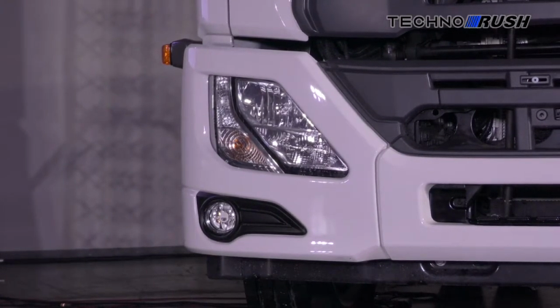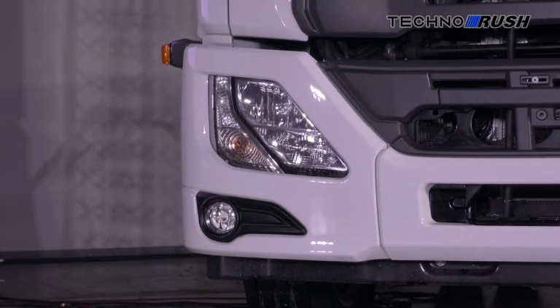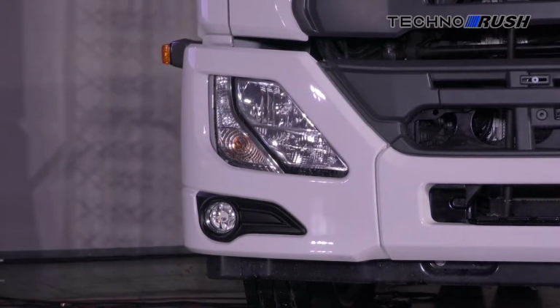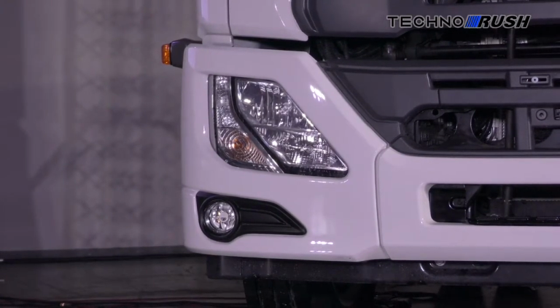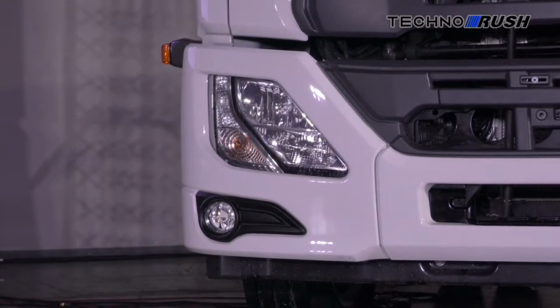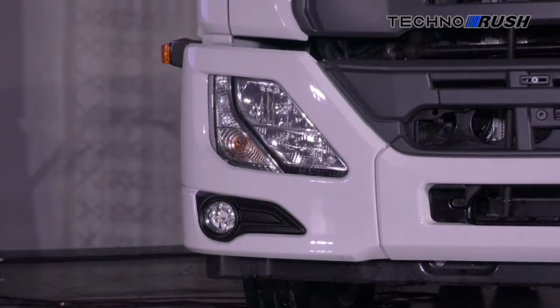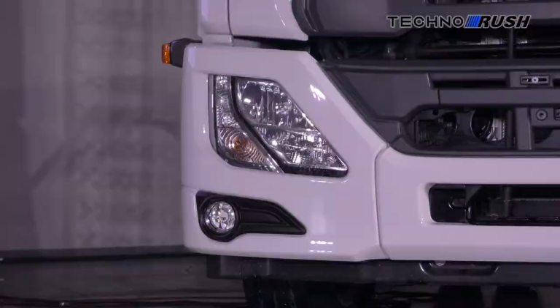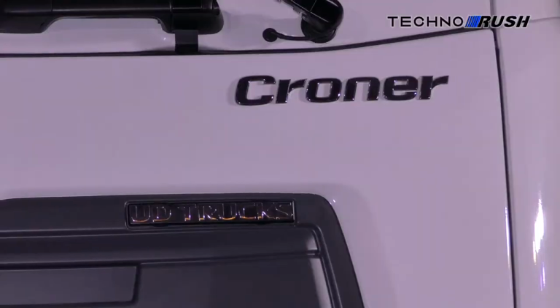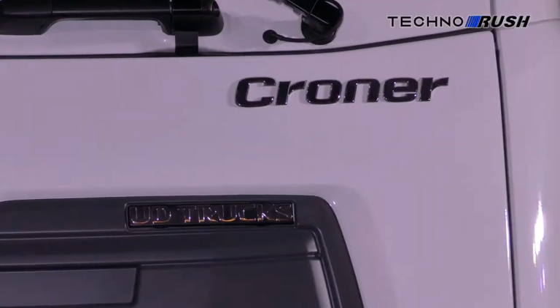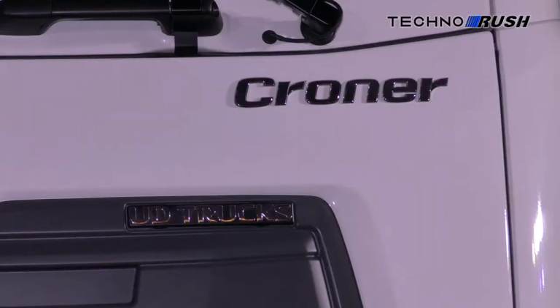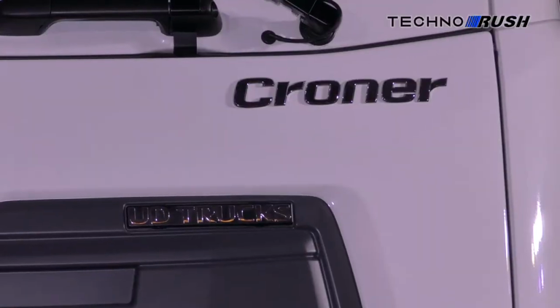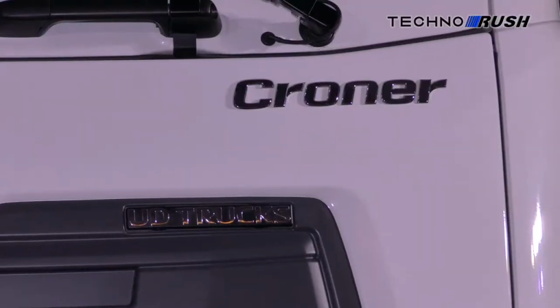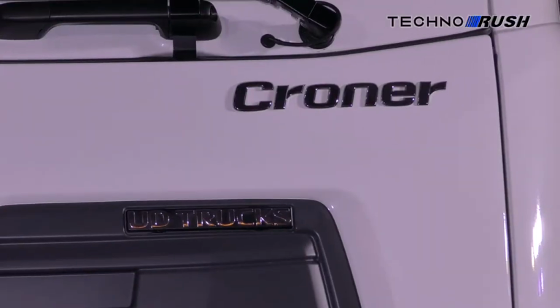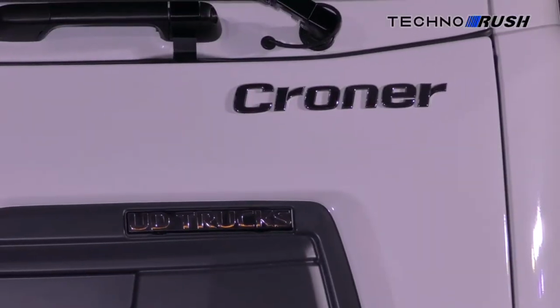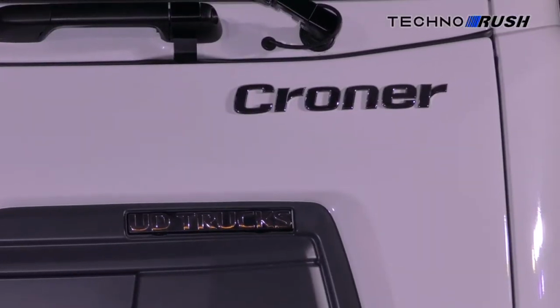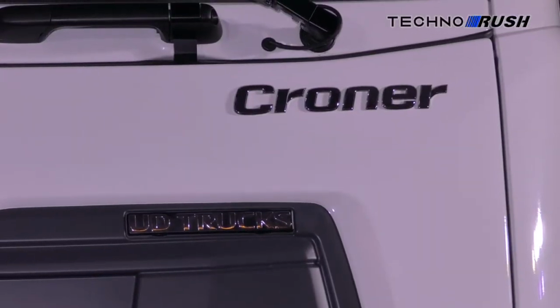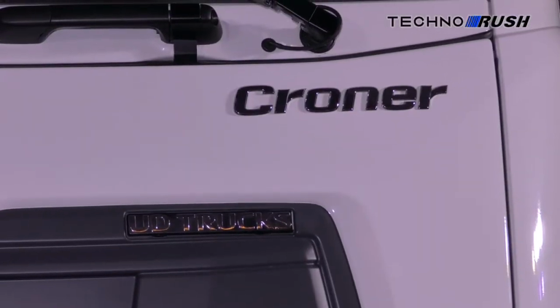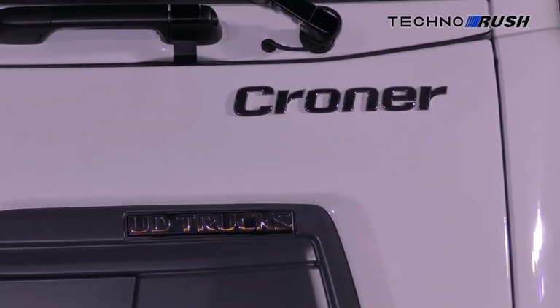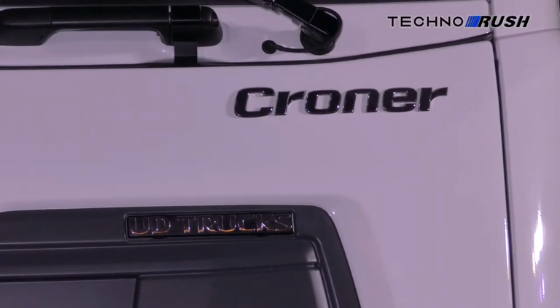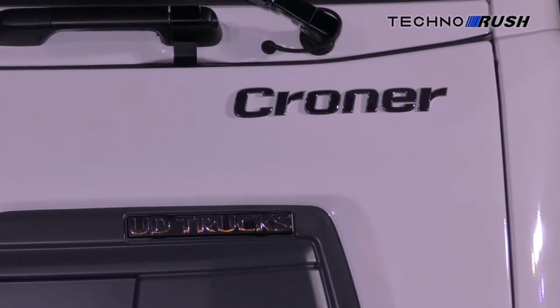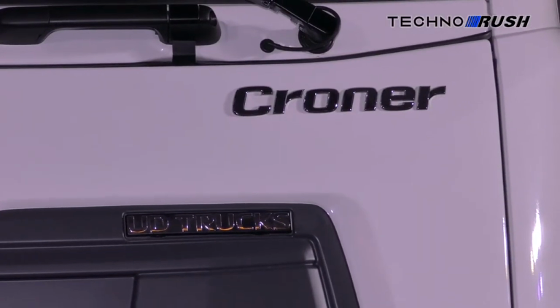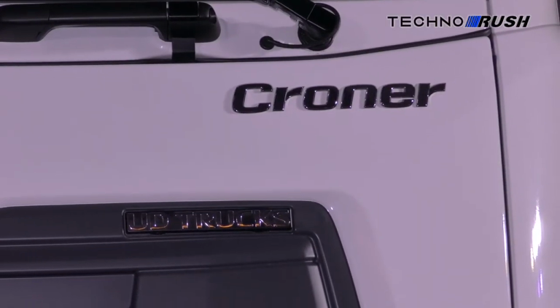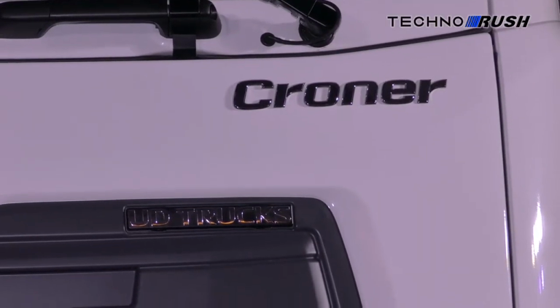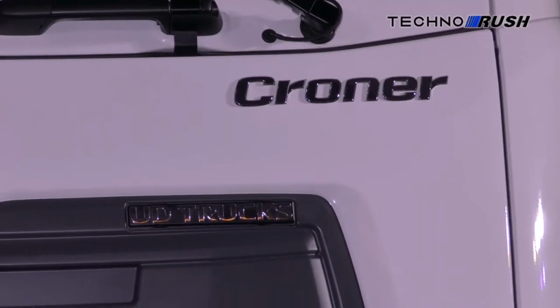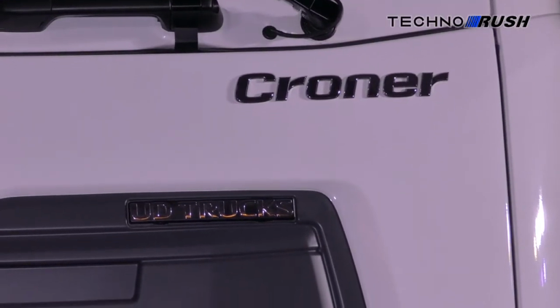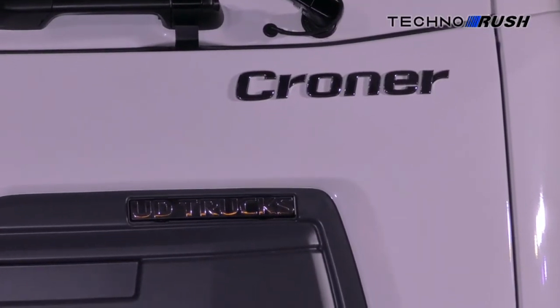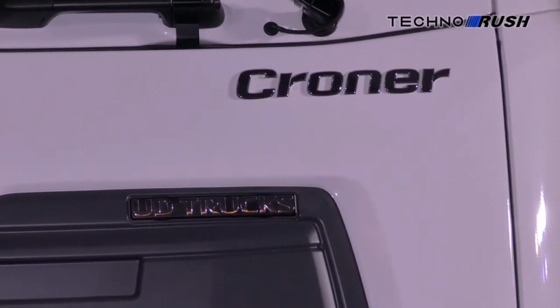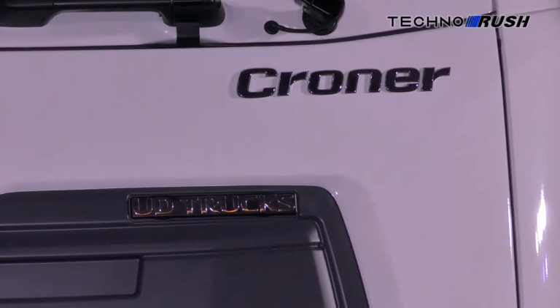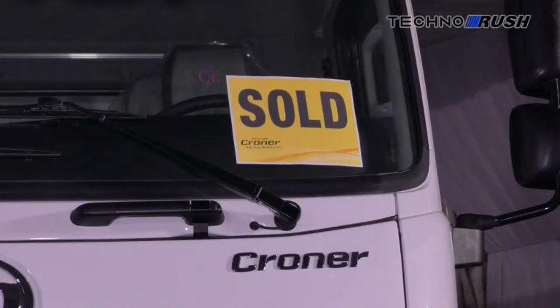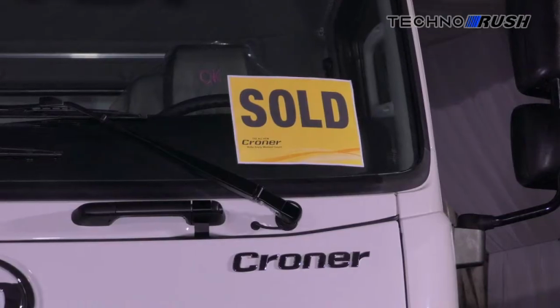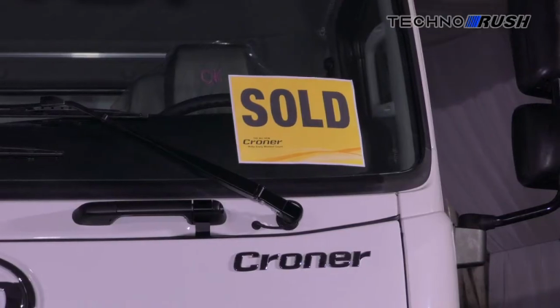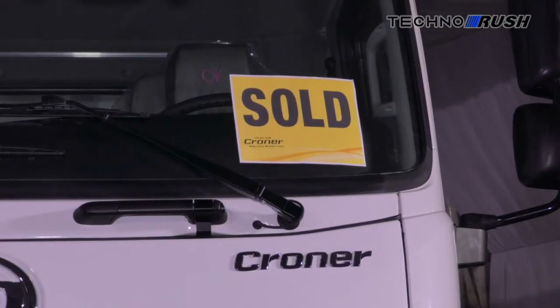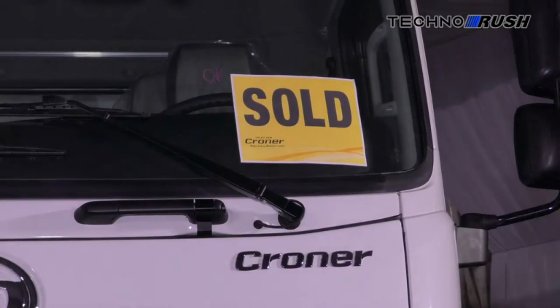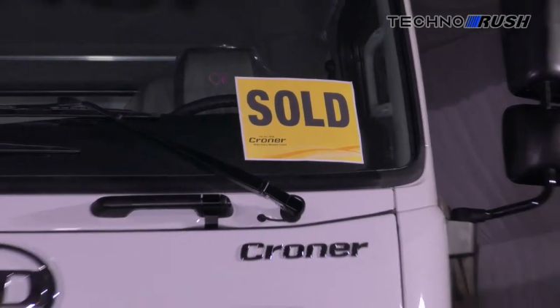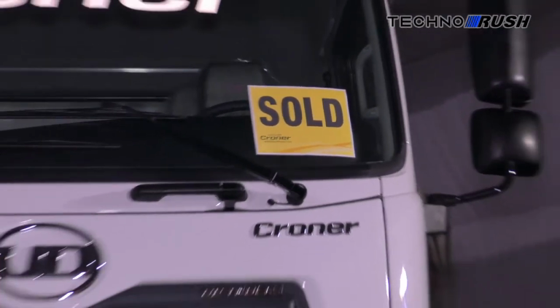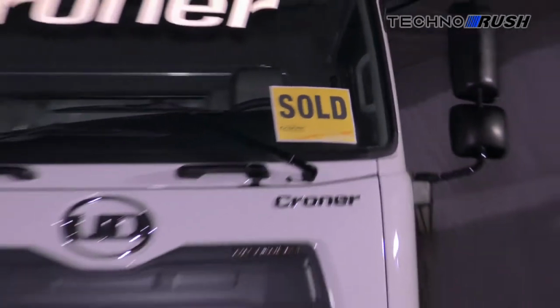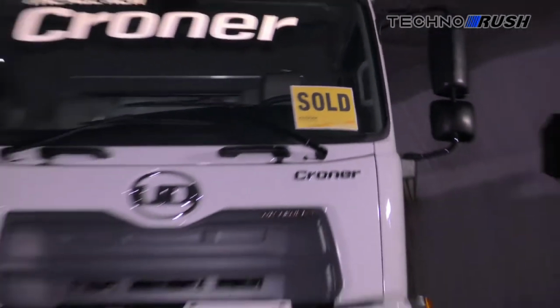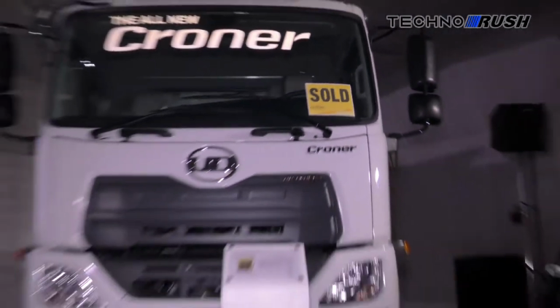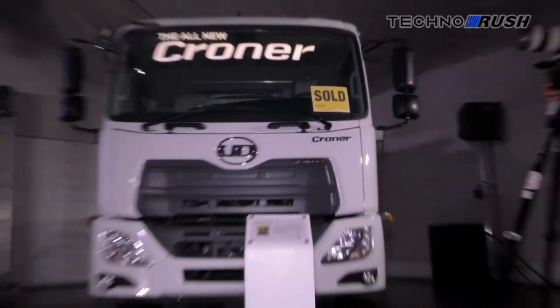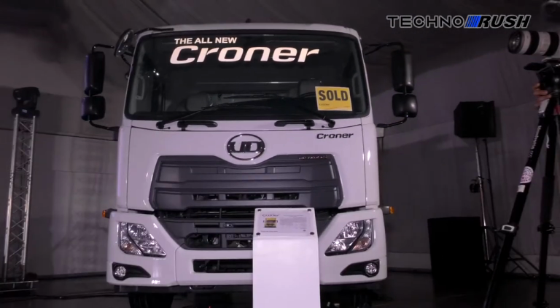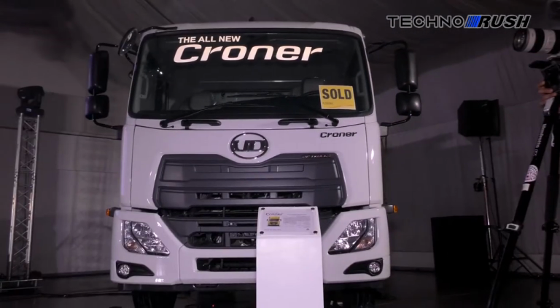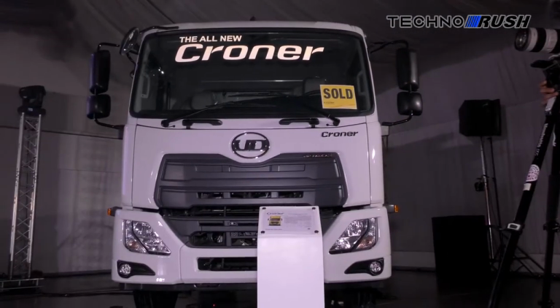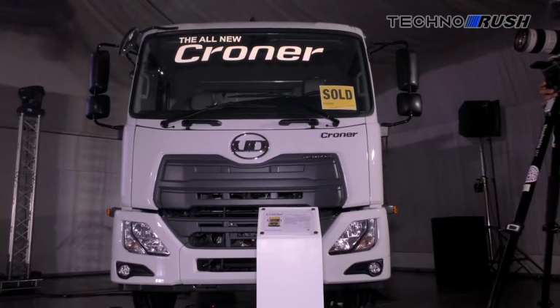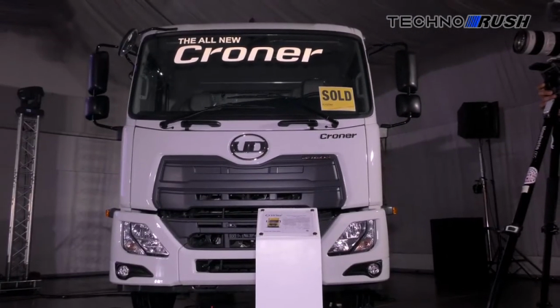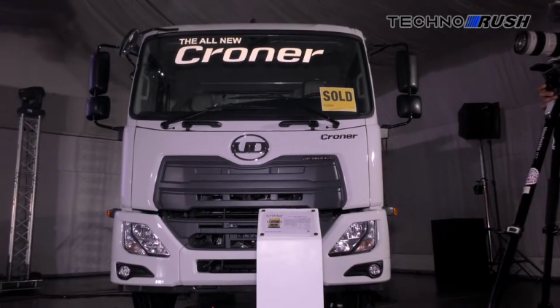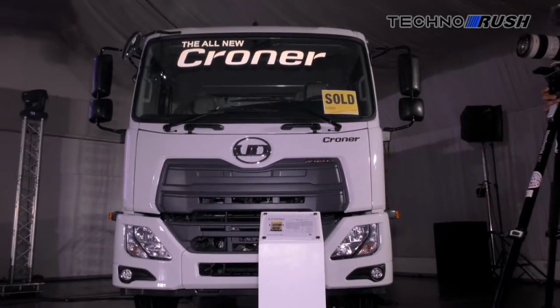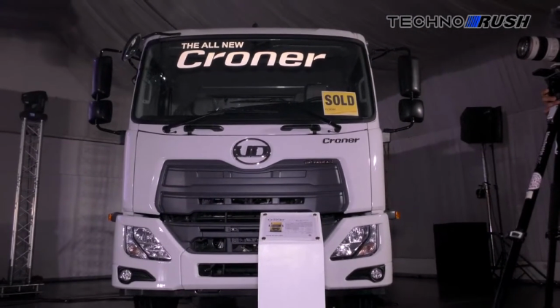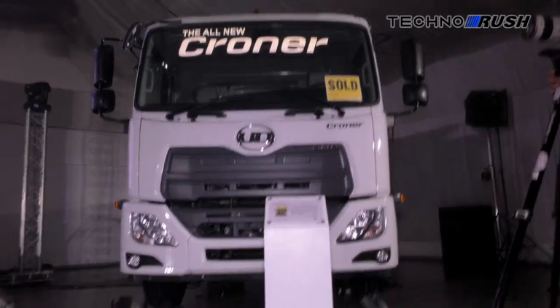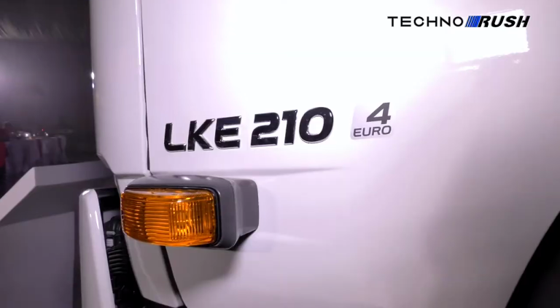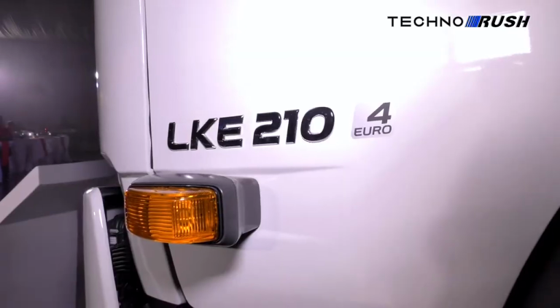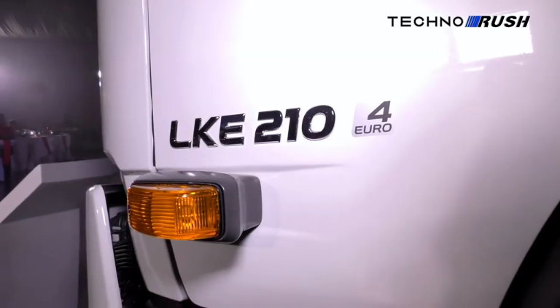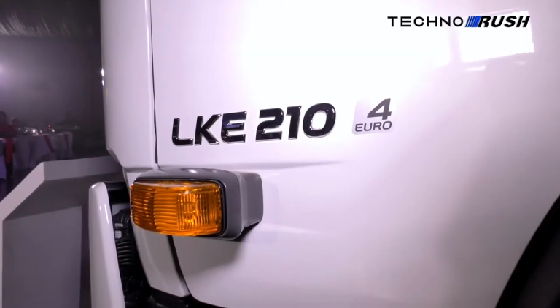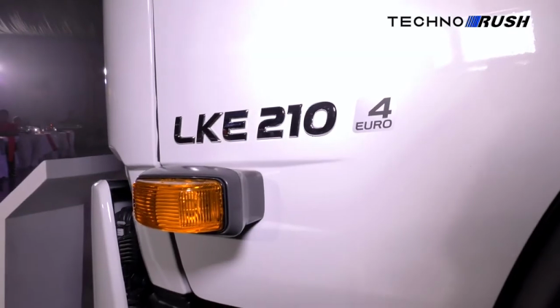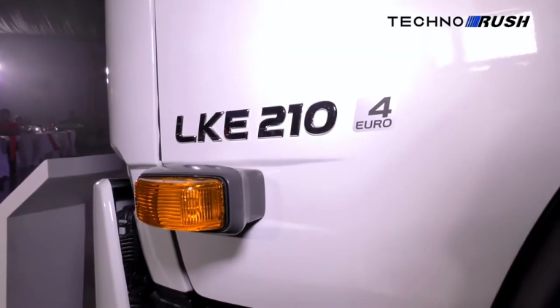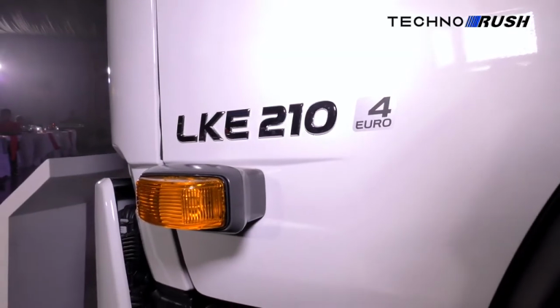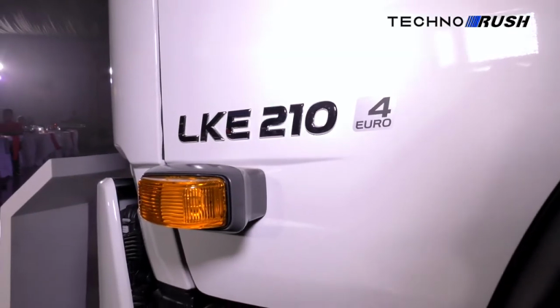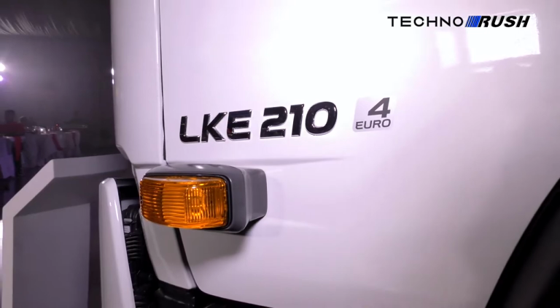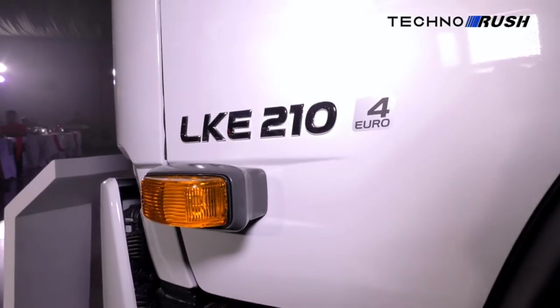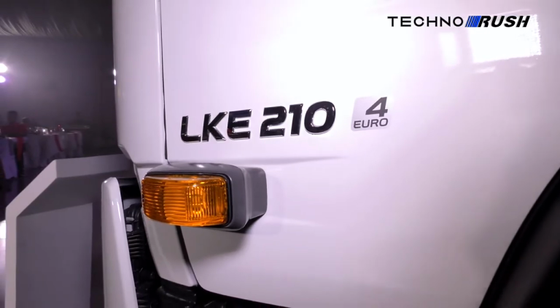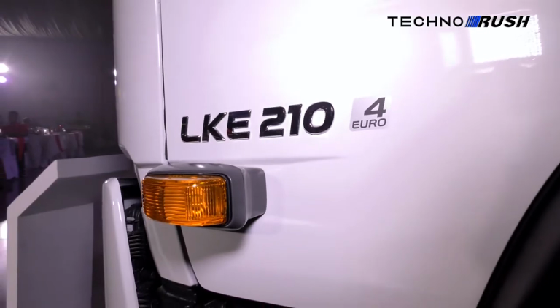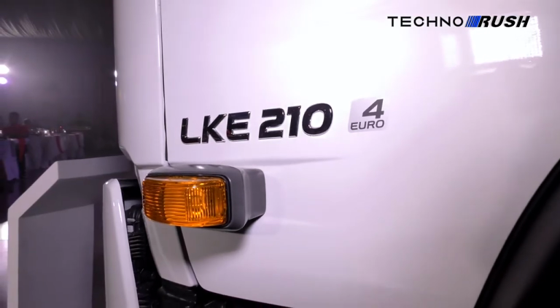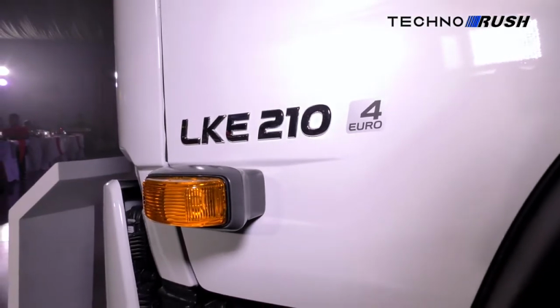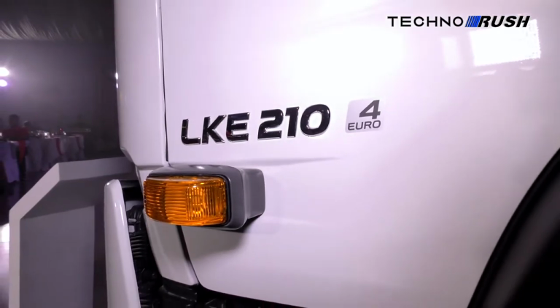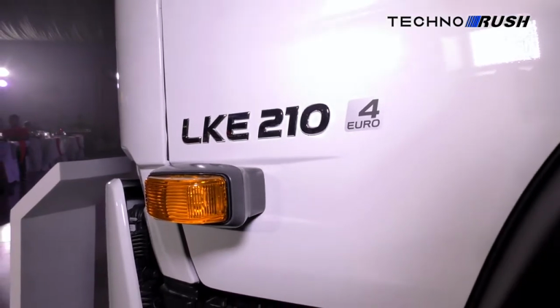For more information, you can go to www.udtrucks.com. That's going to be it for now. Until next time.